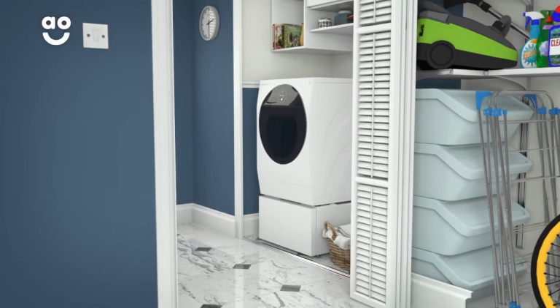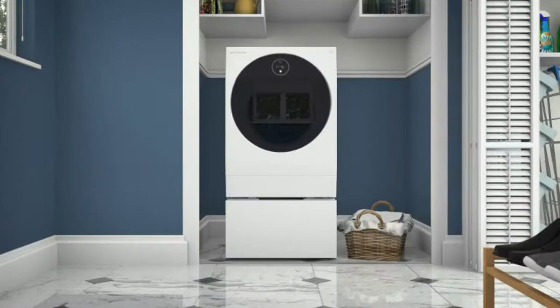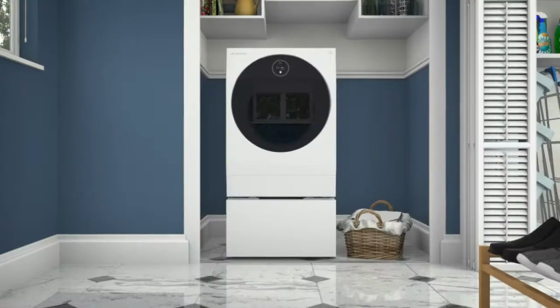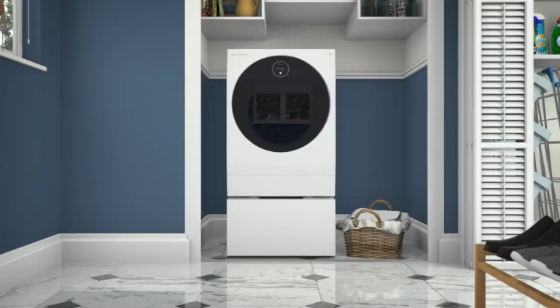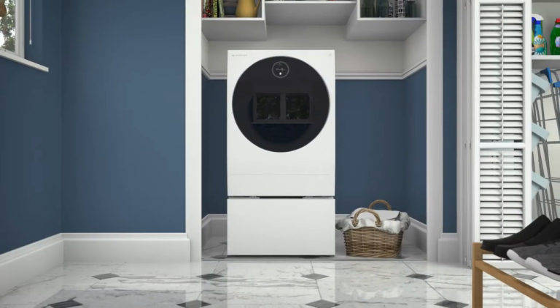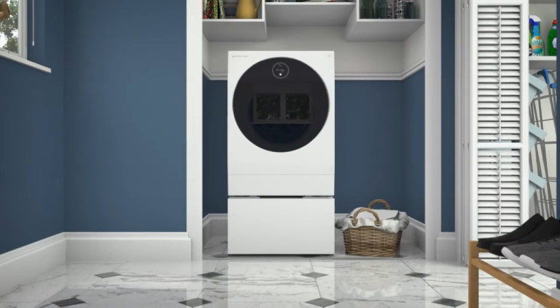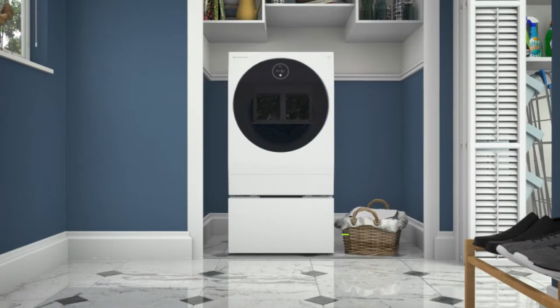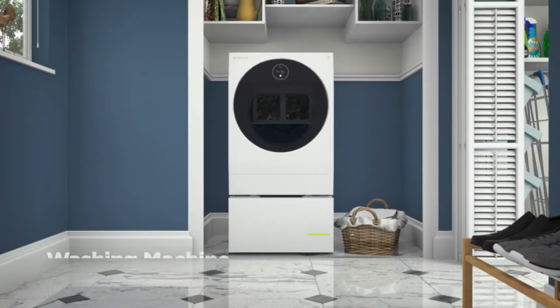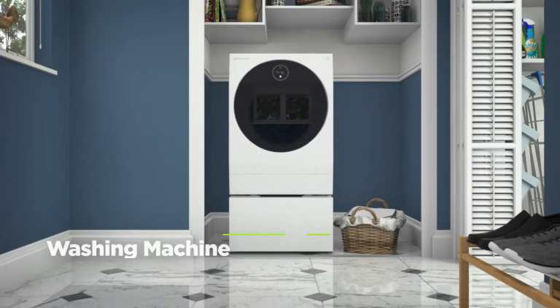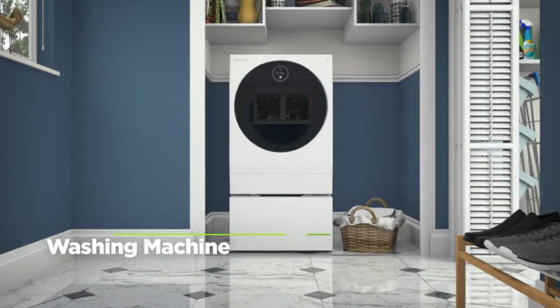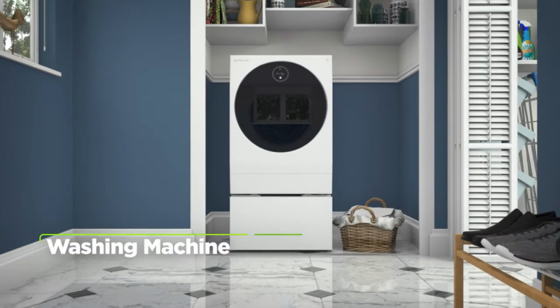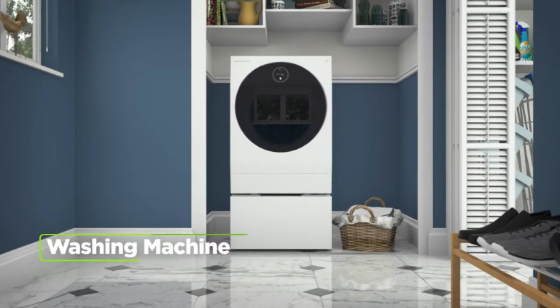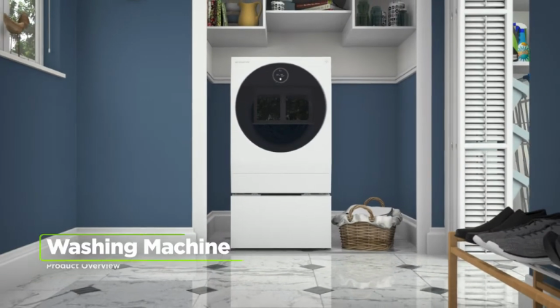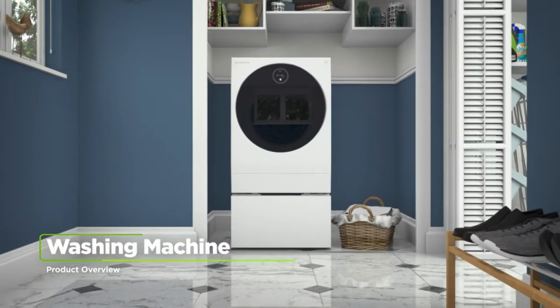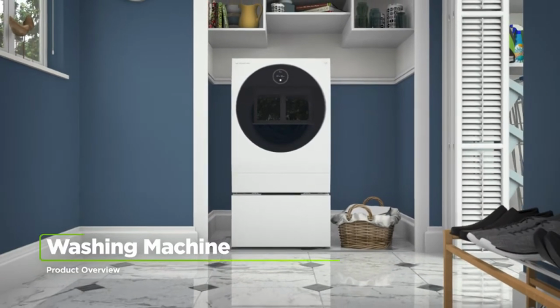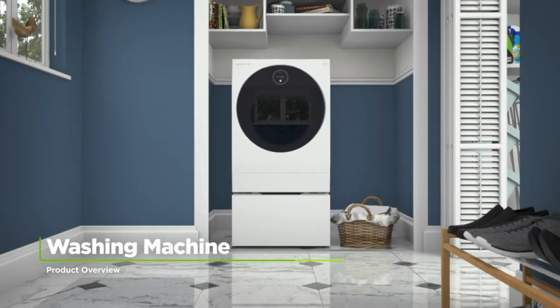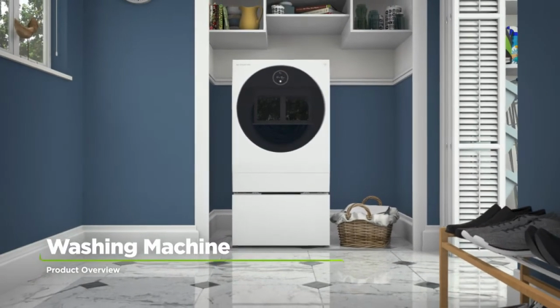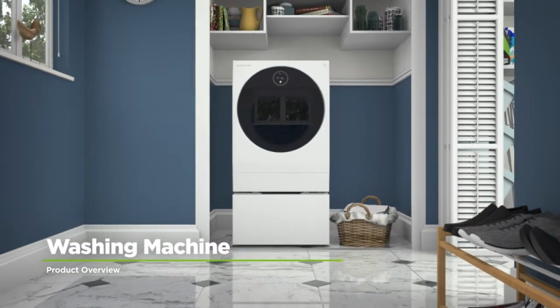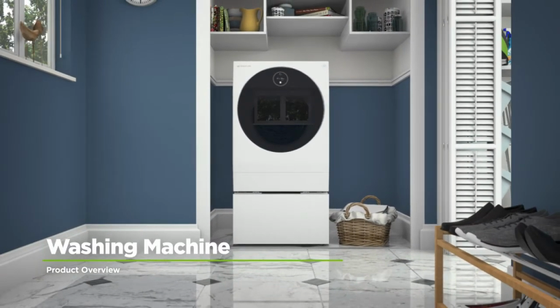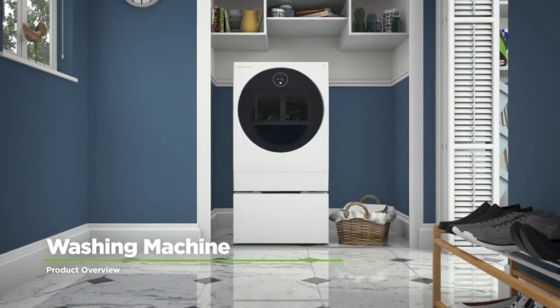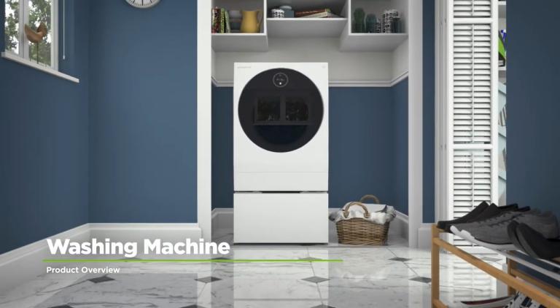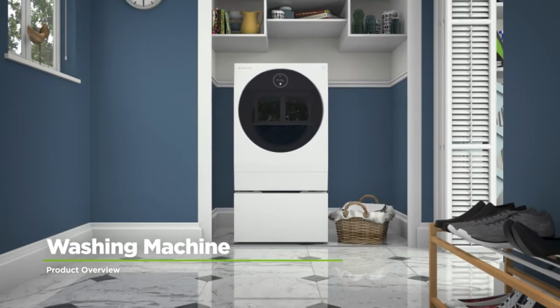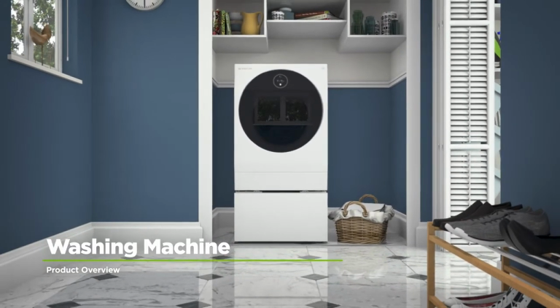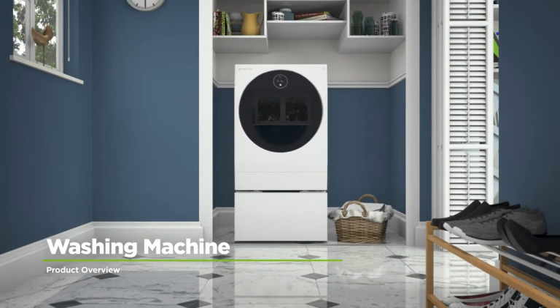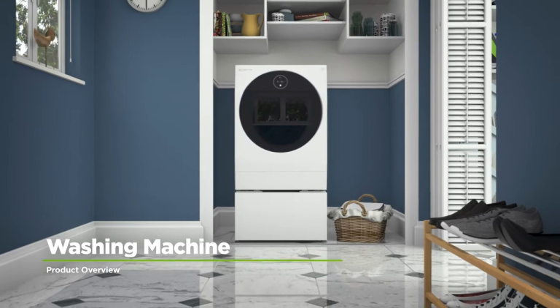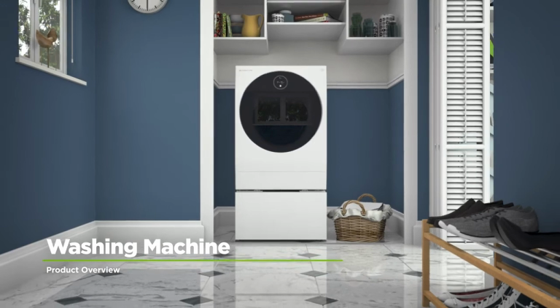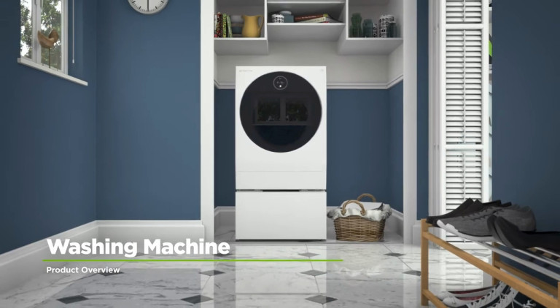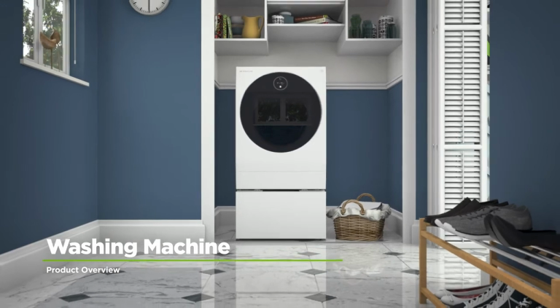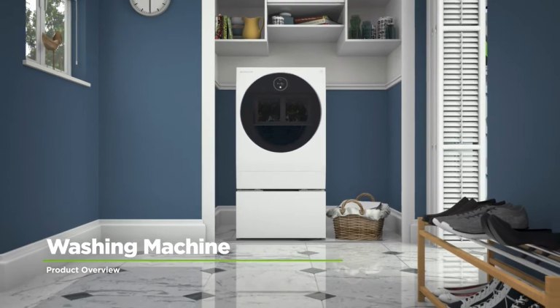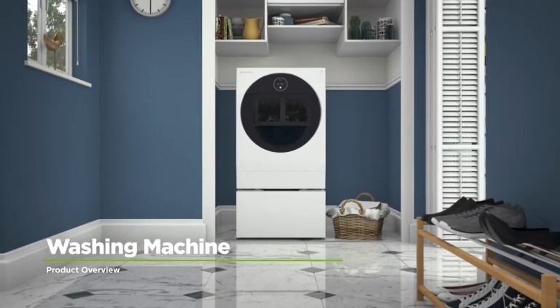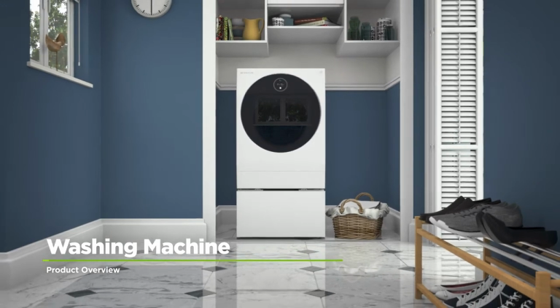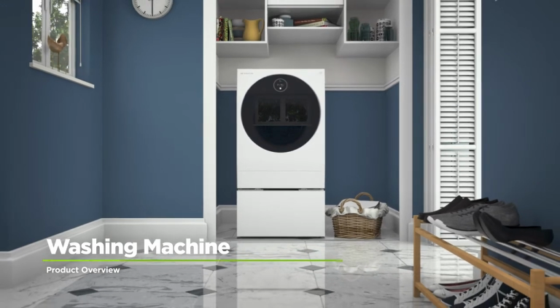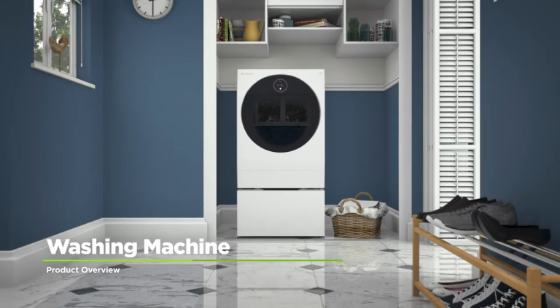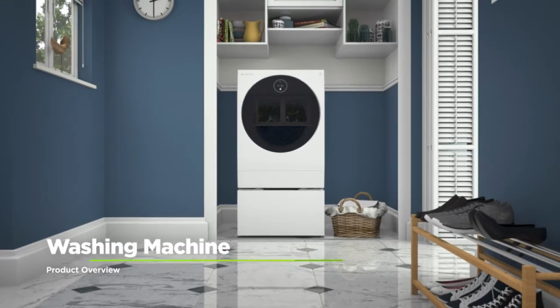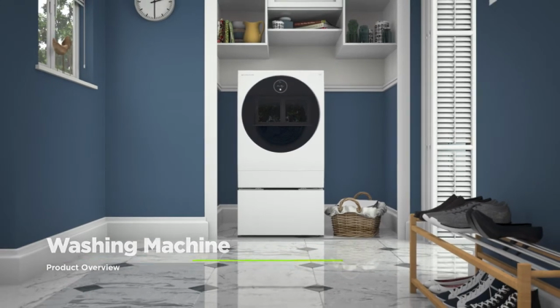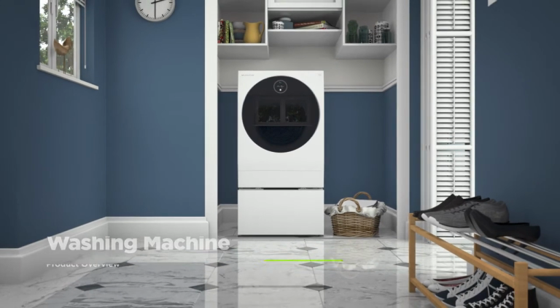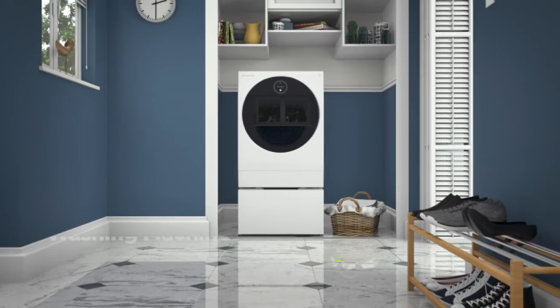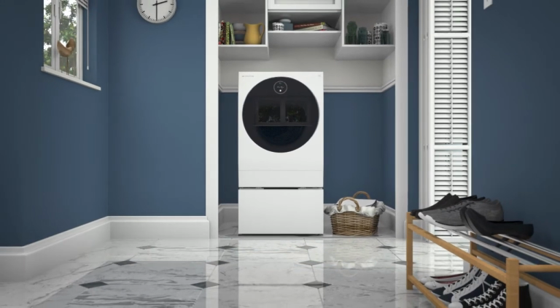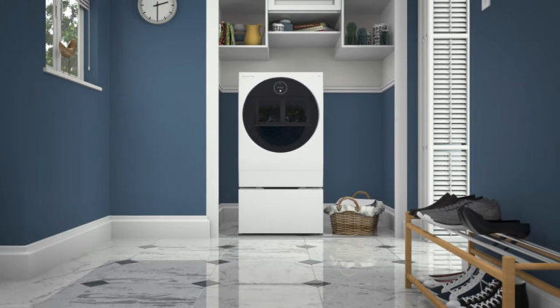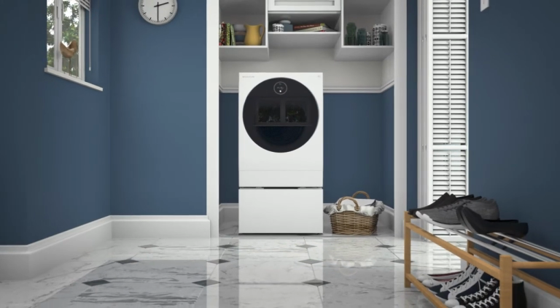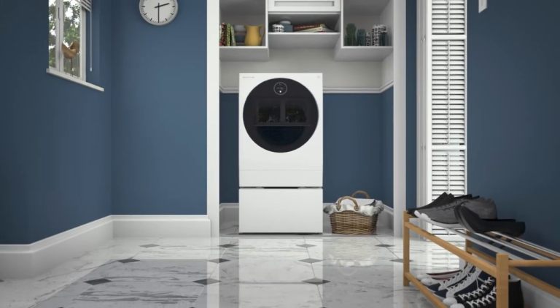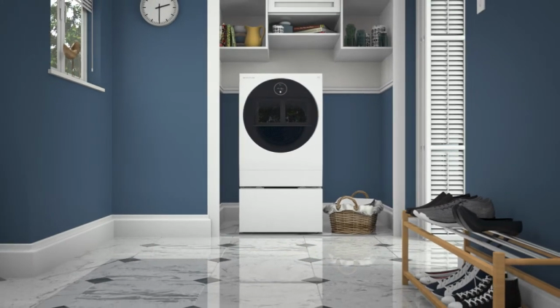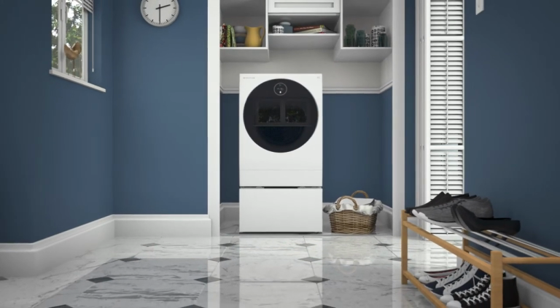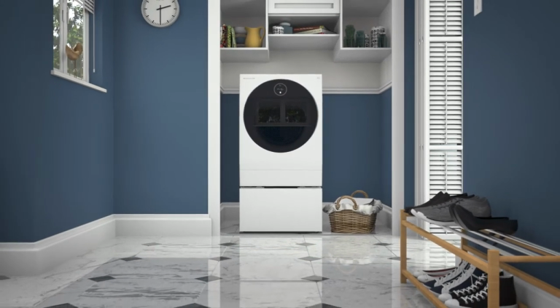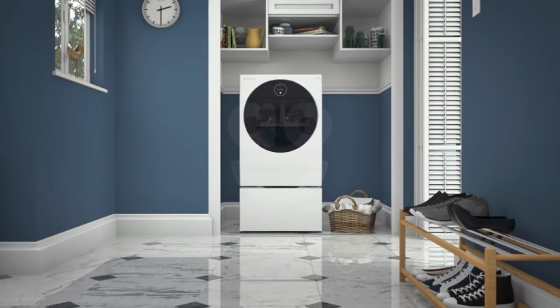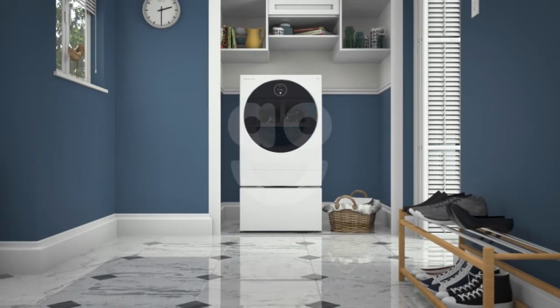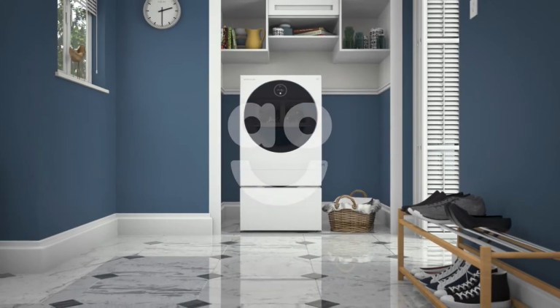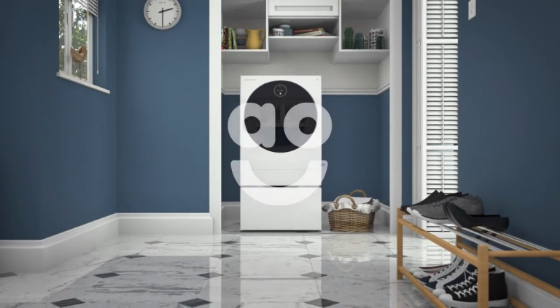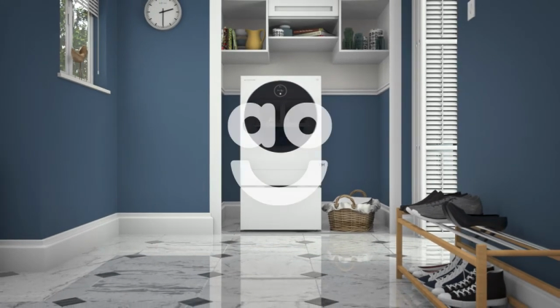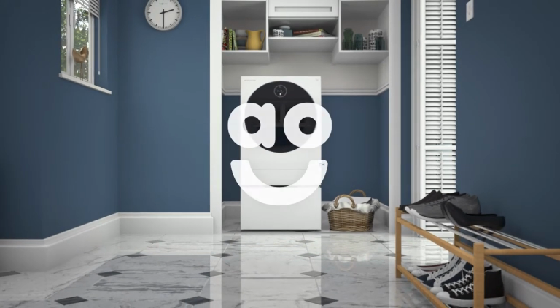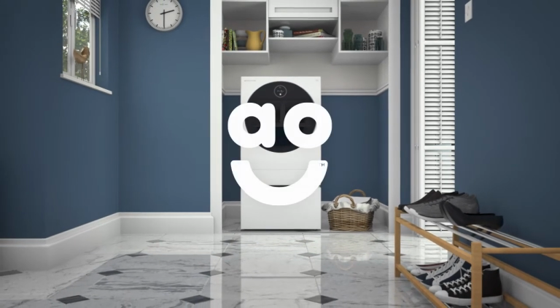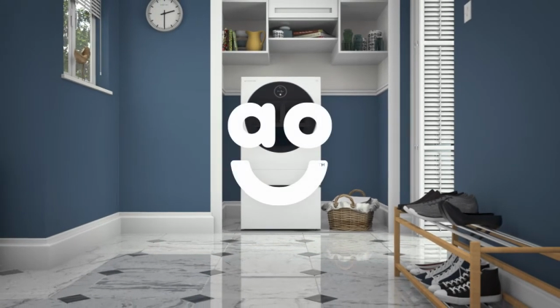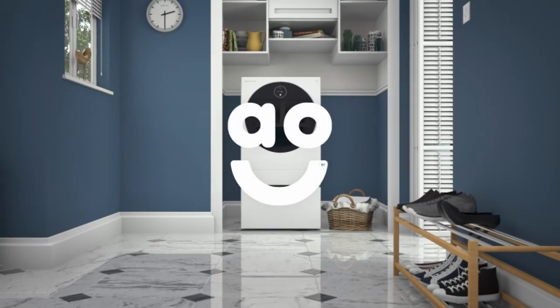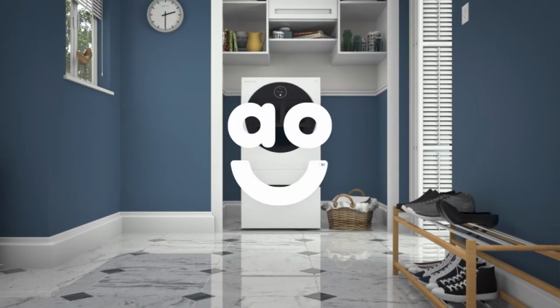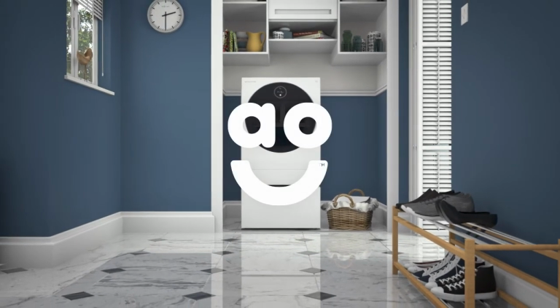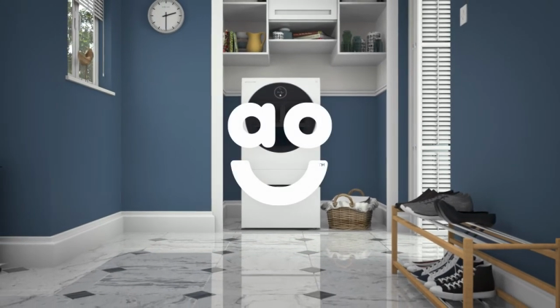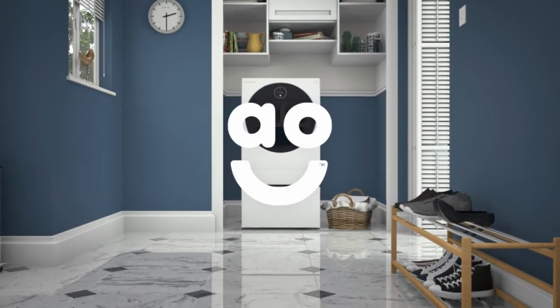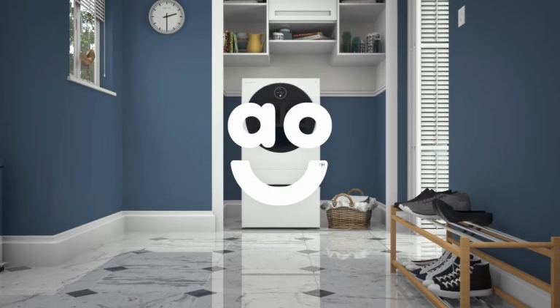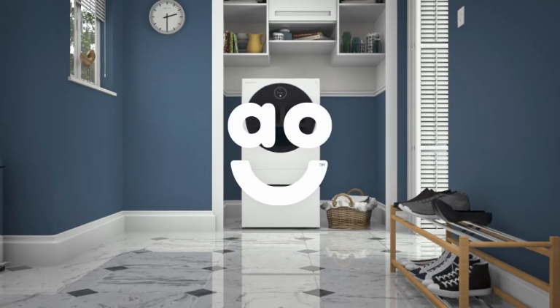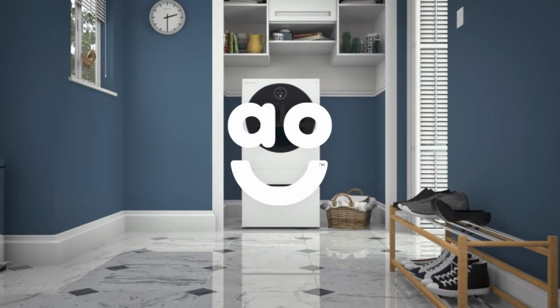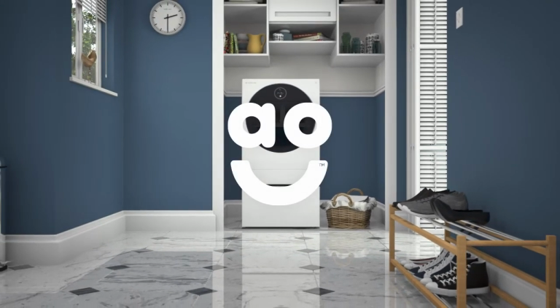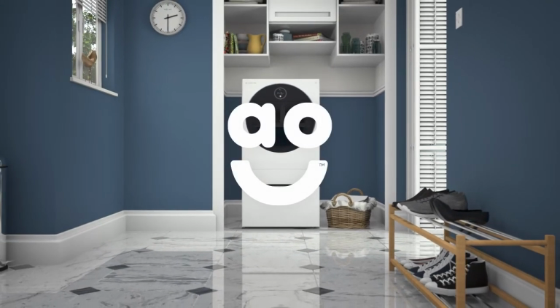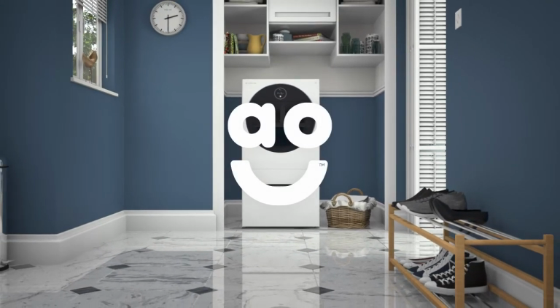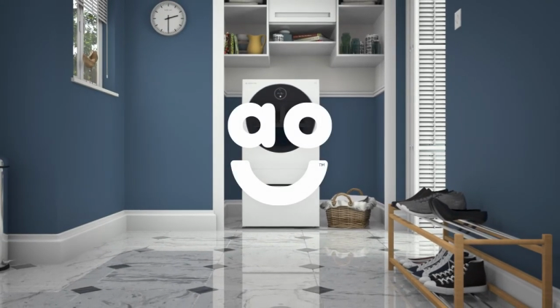With clever technology to give your clothes incredible care, this ultra-stylish washing machine from LG is the perfect choice.